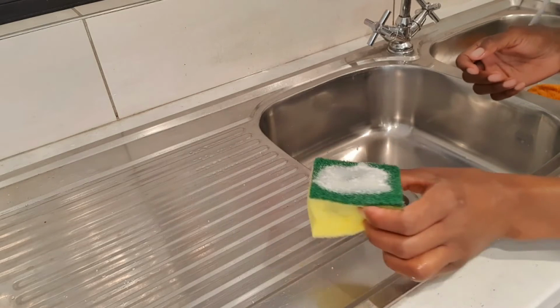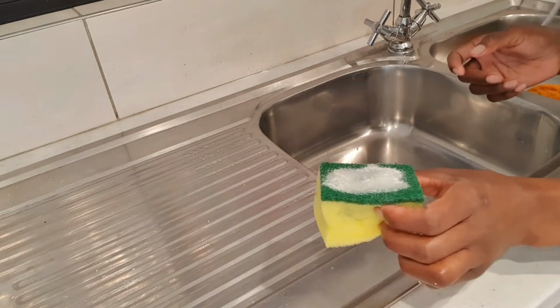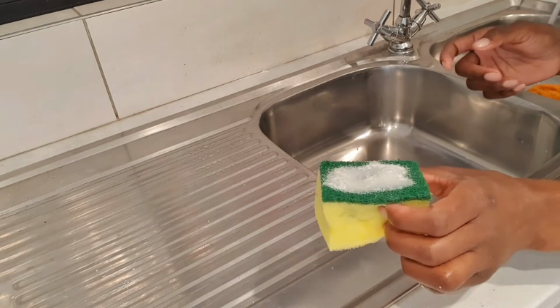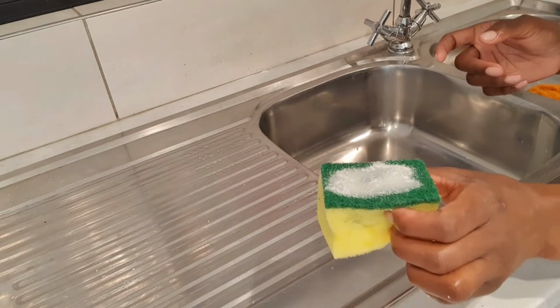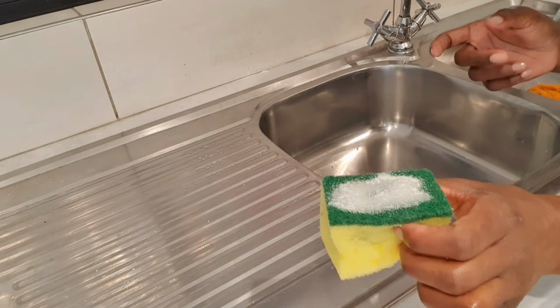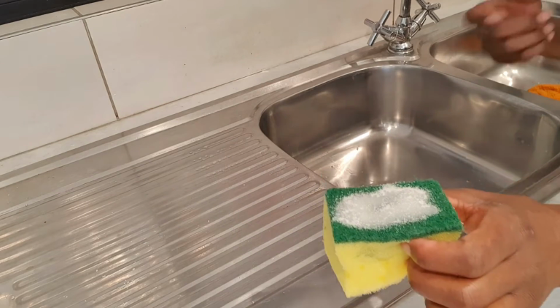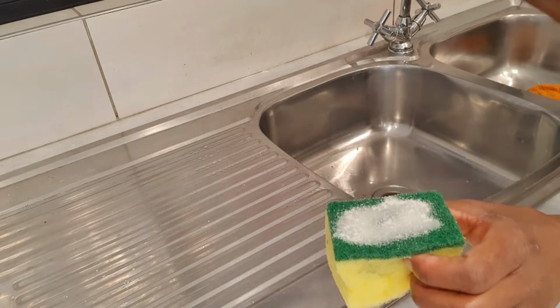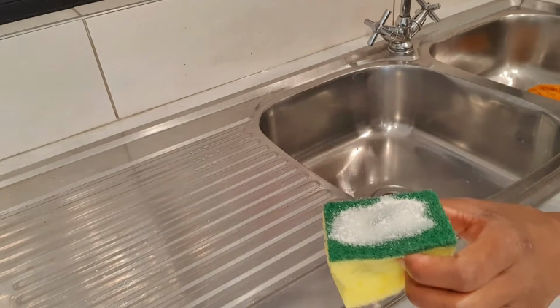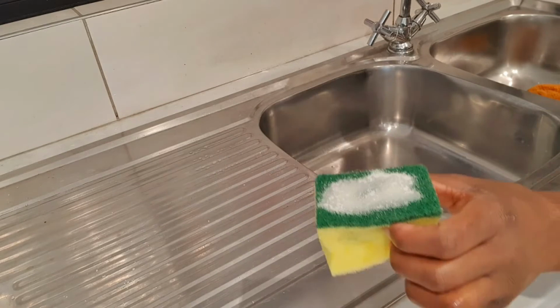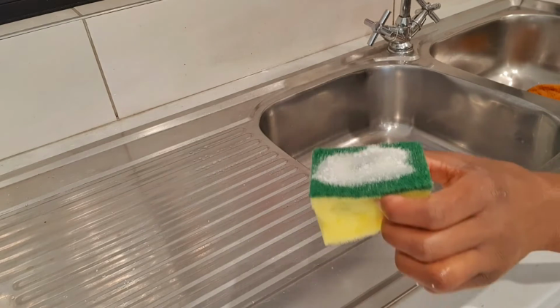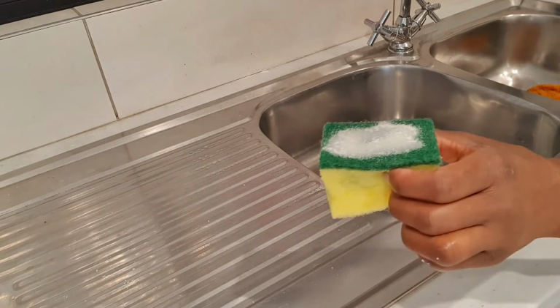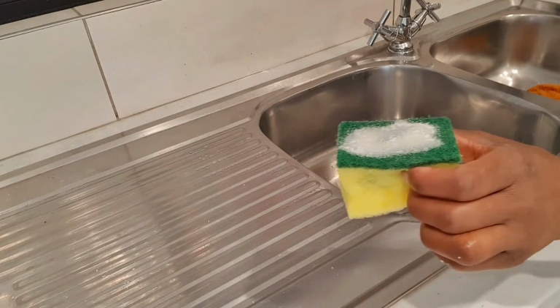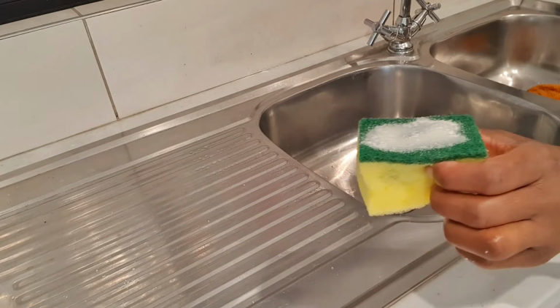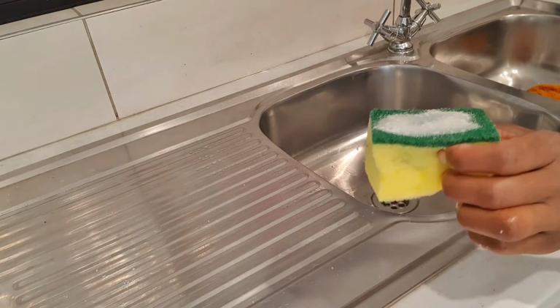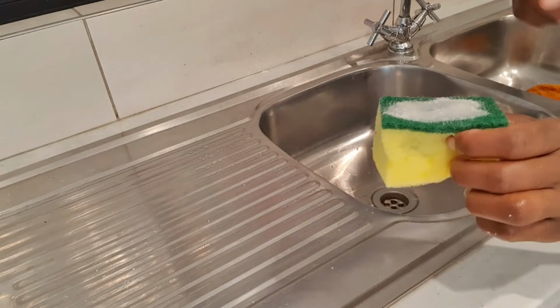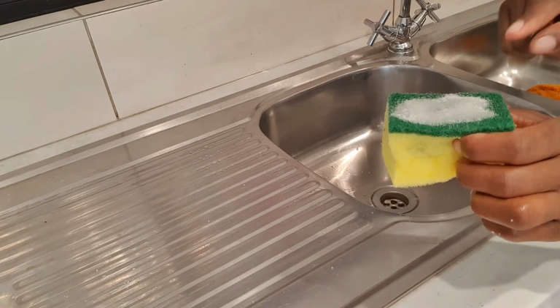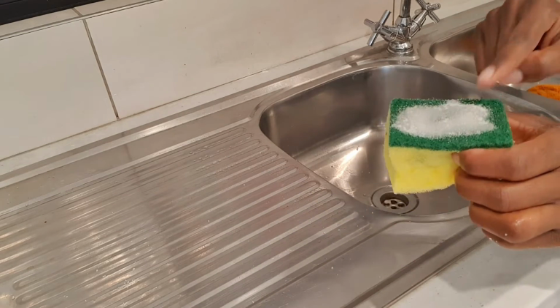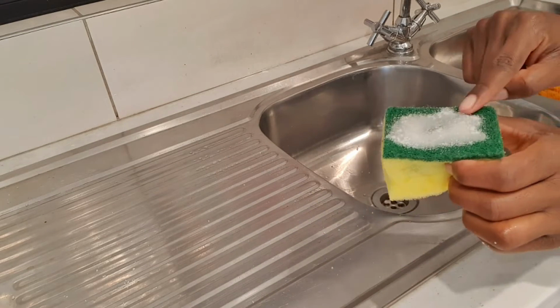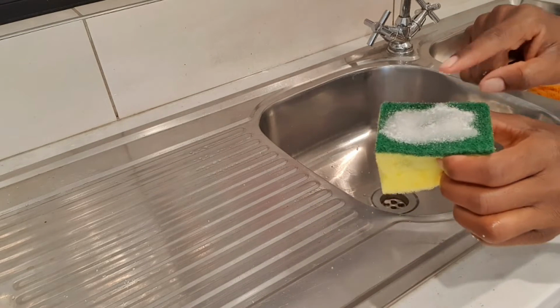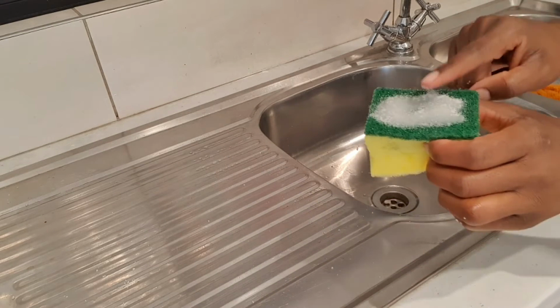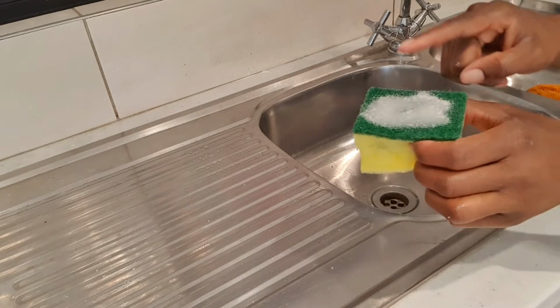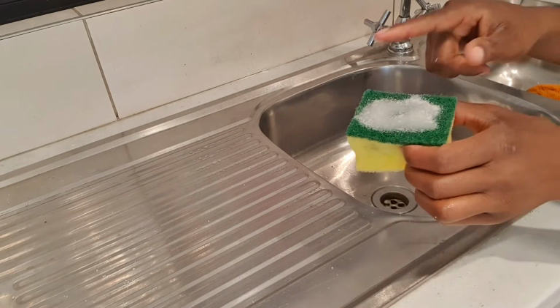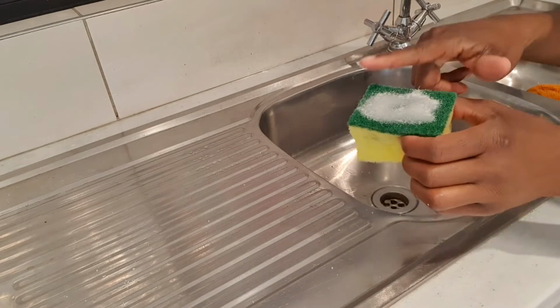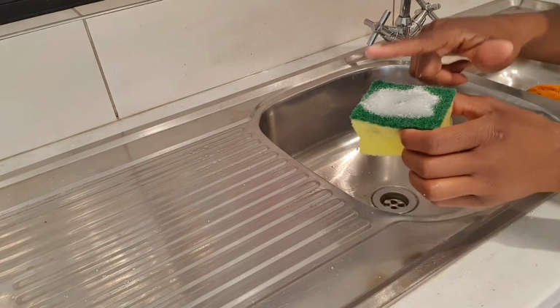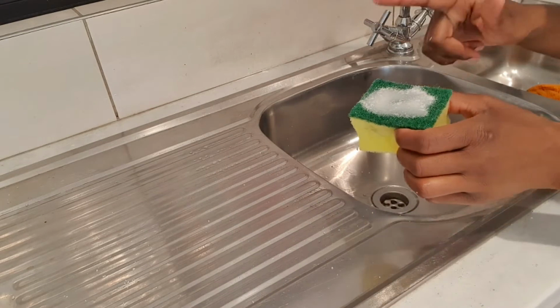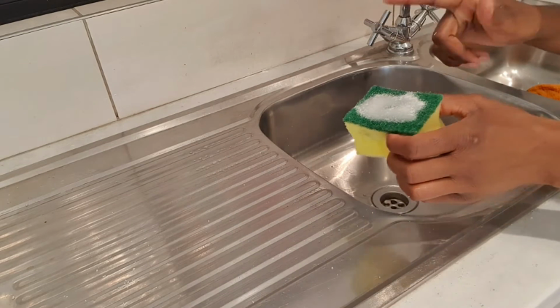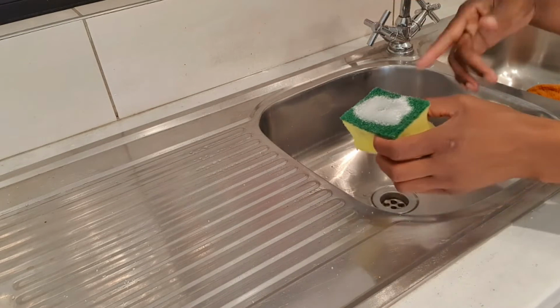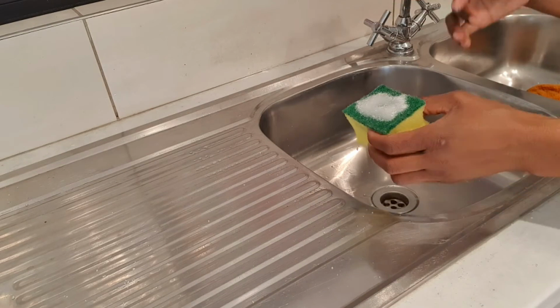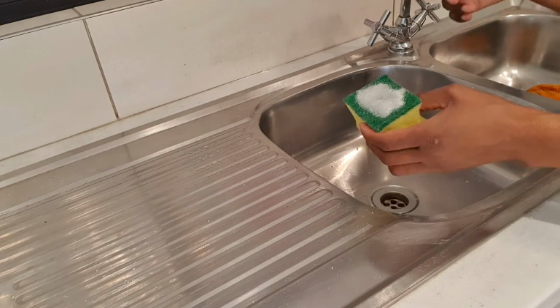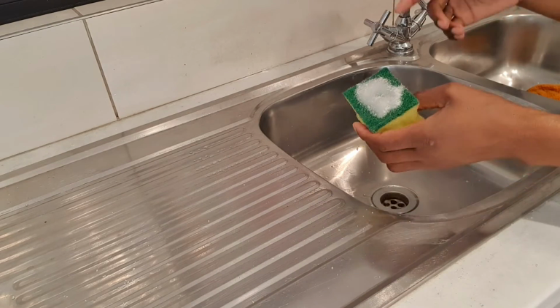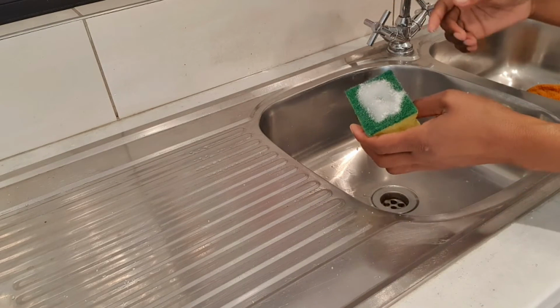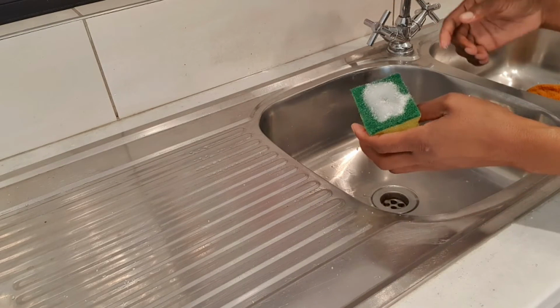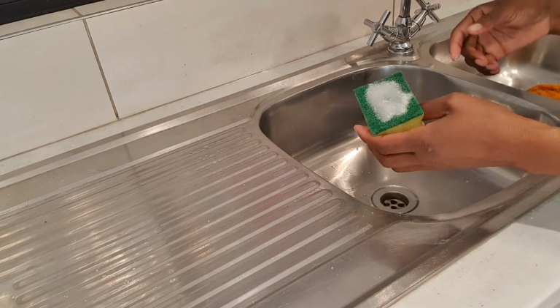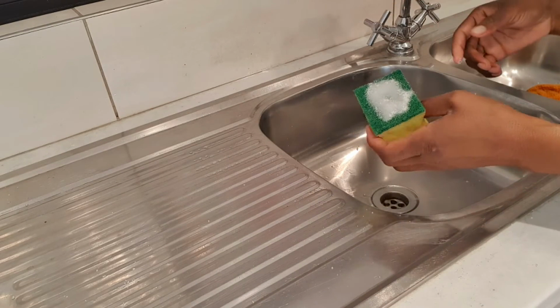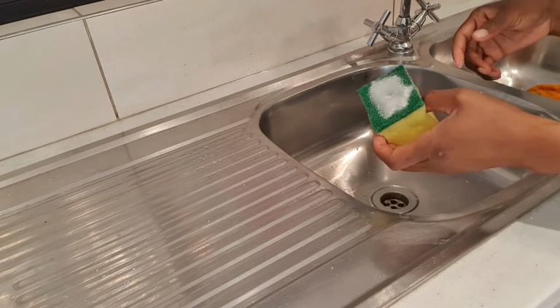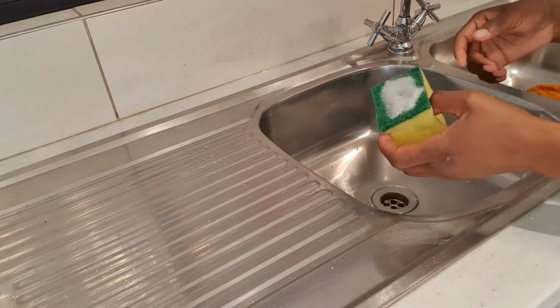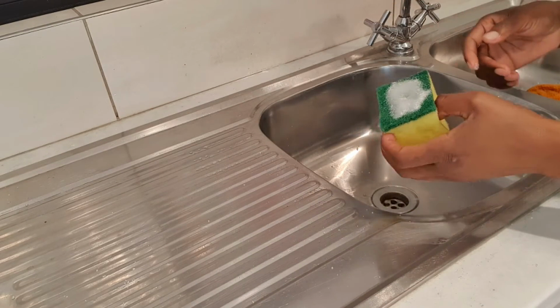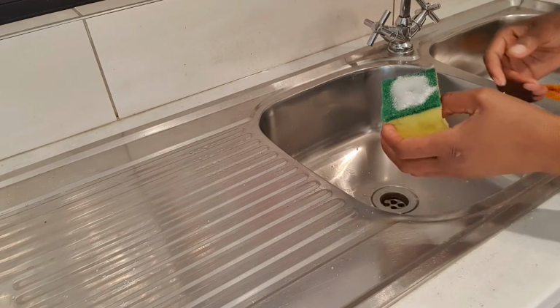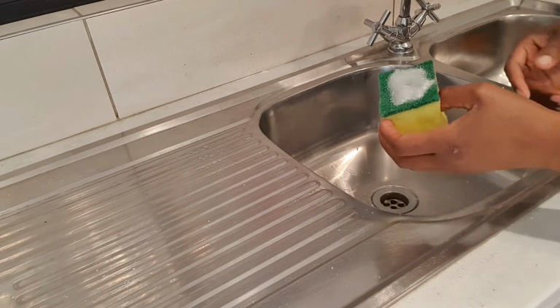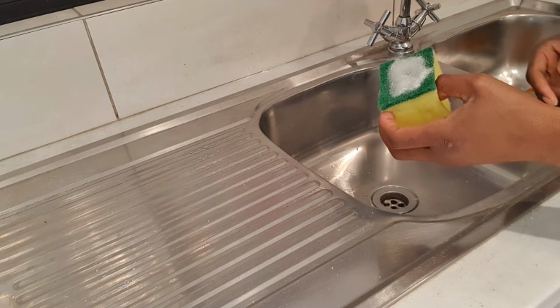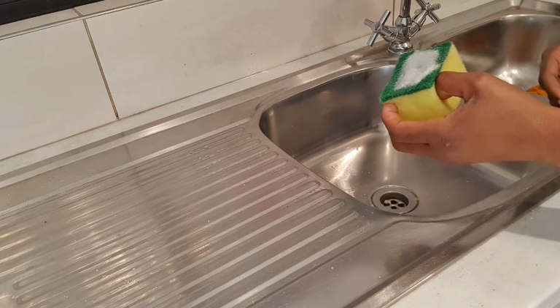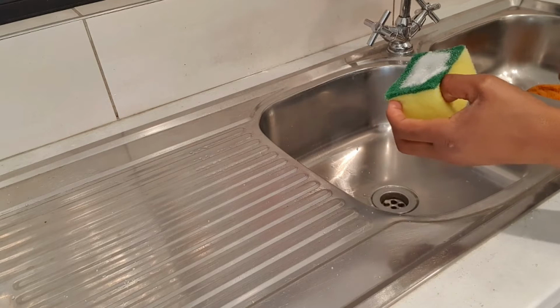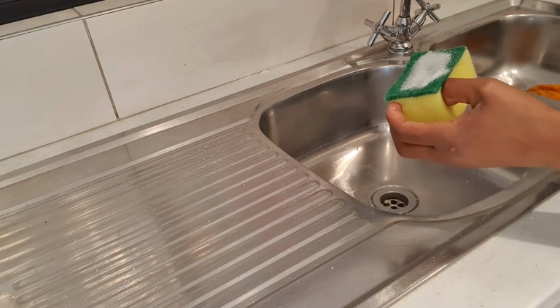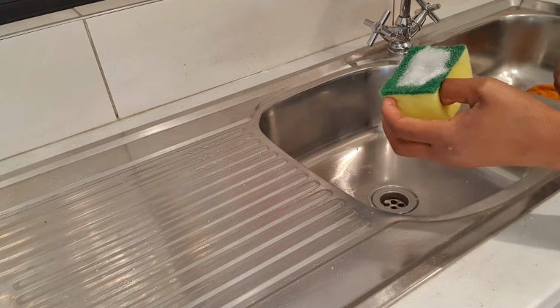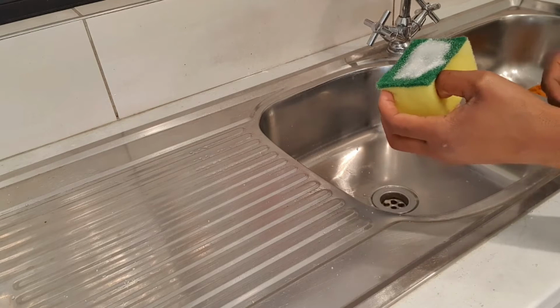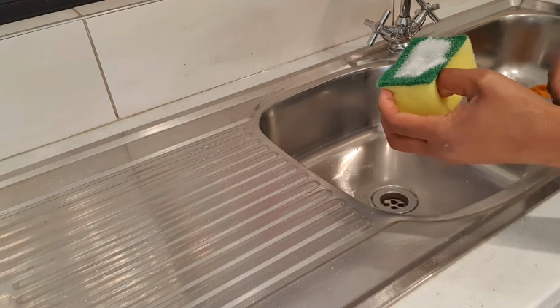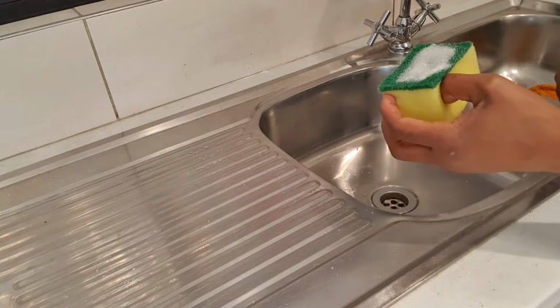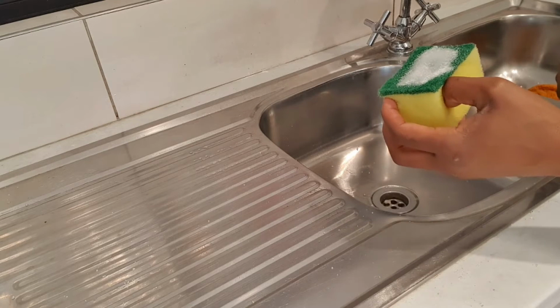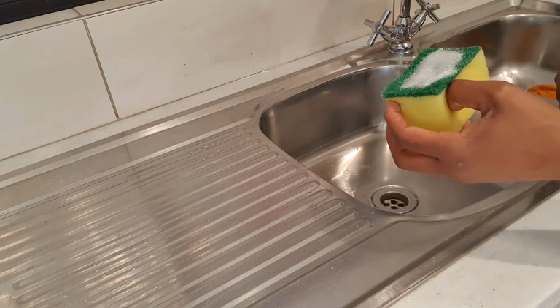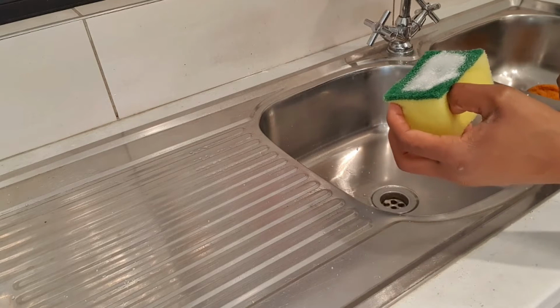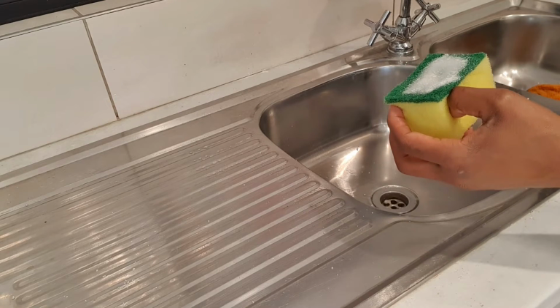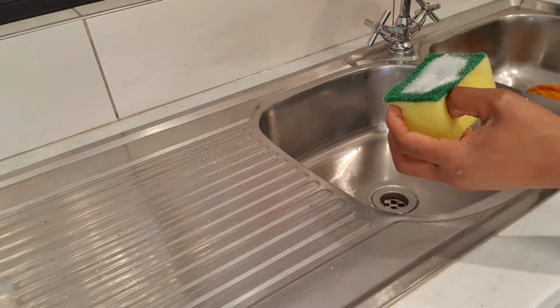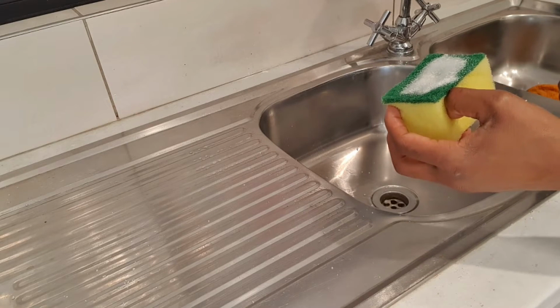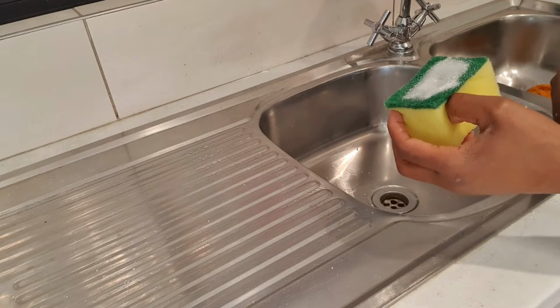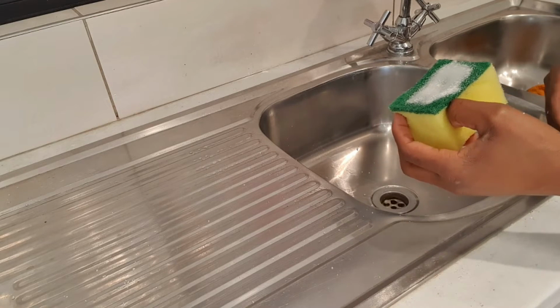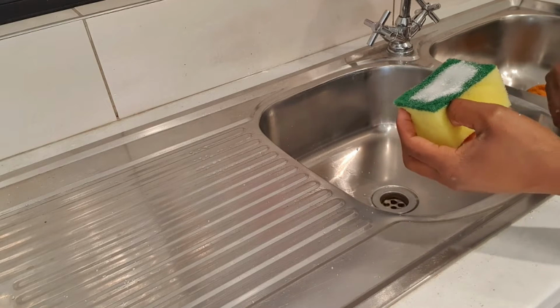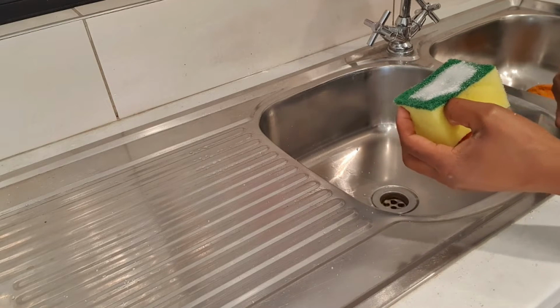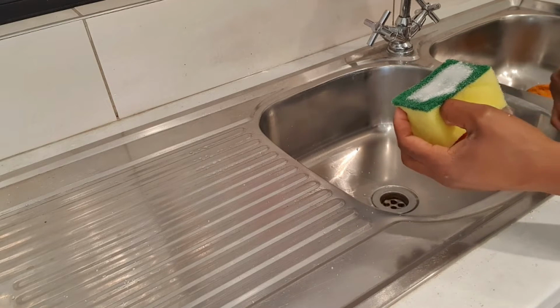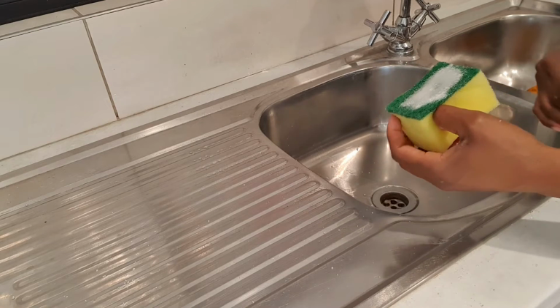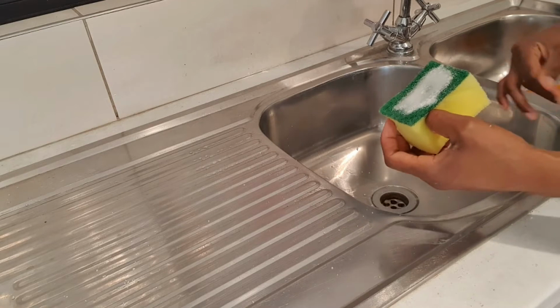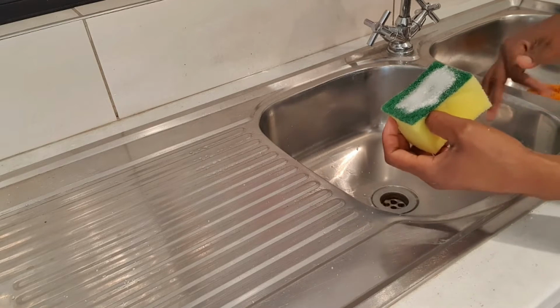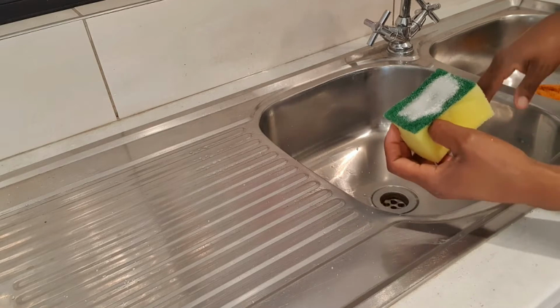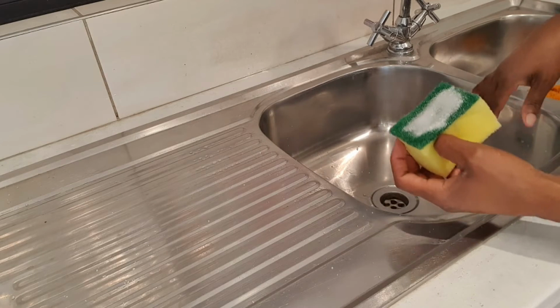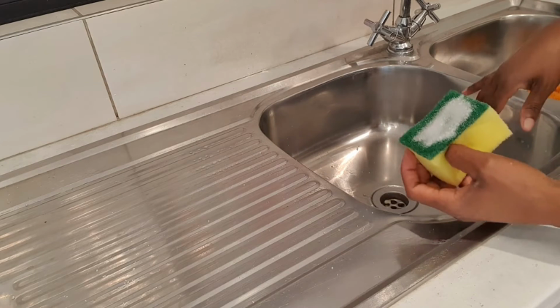I've just added a bit of salt because I'm seeing it's making a bit of a difference. So let me try this again.